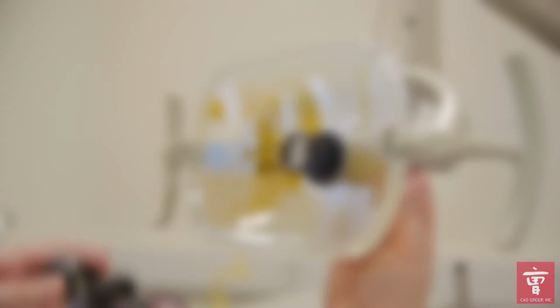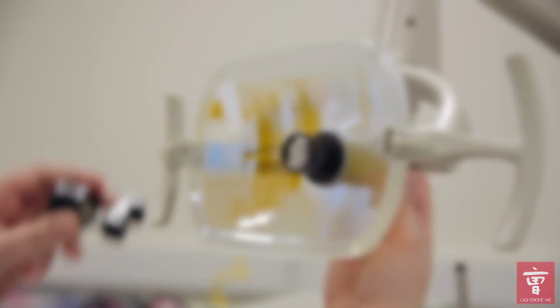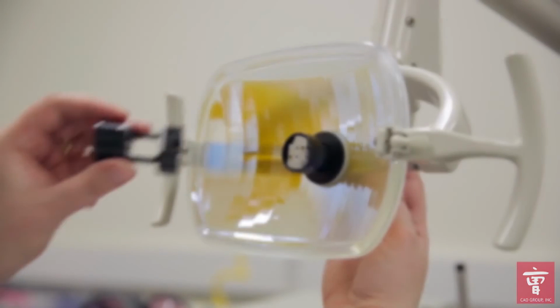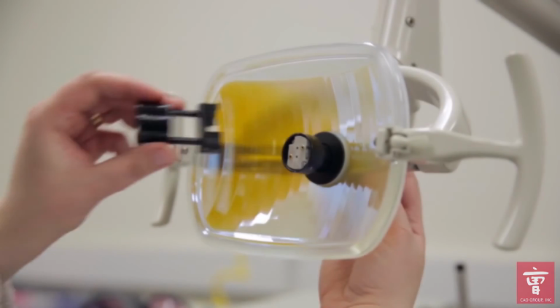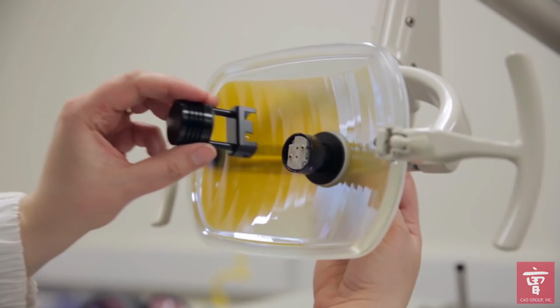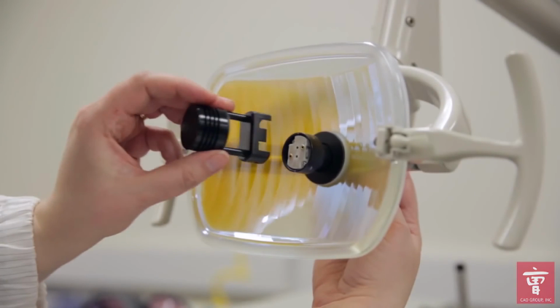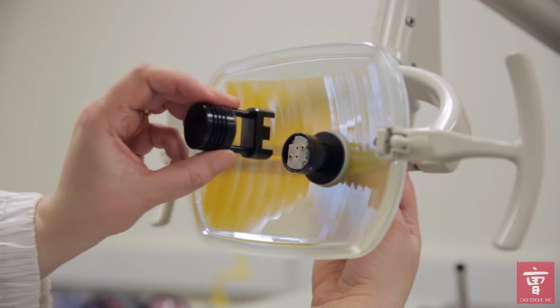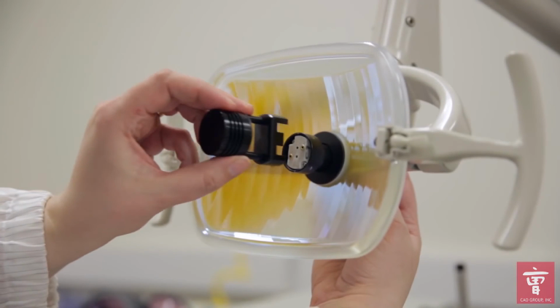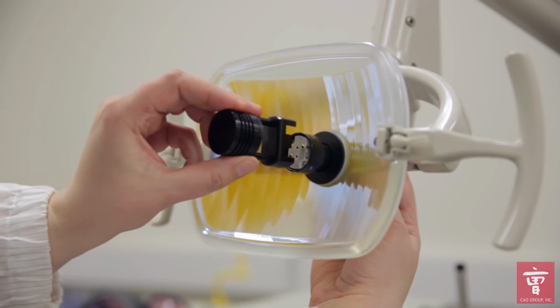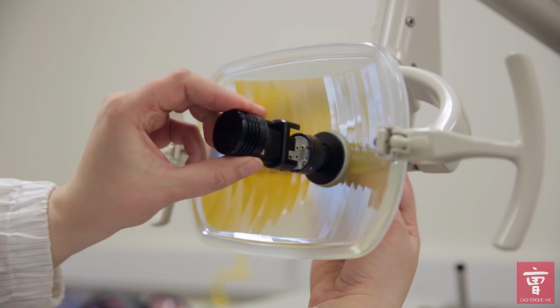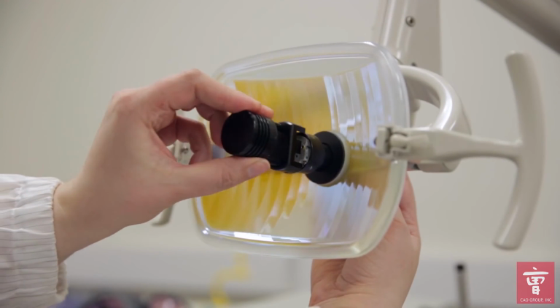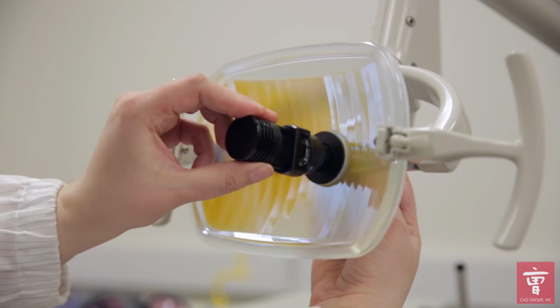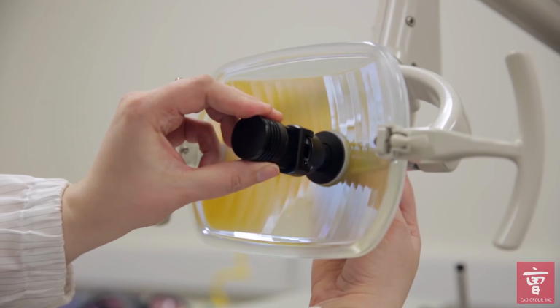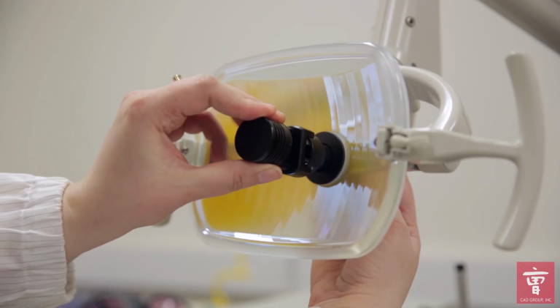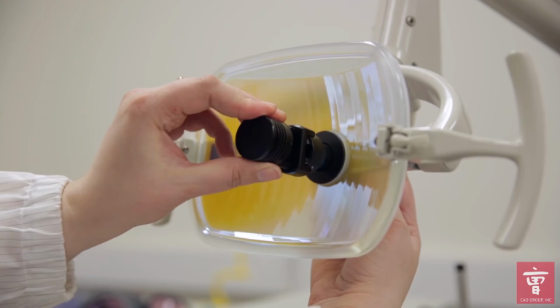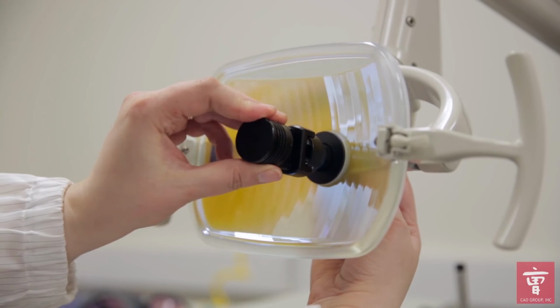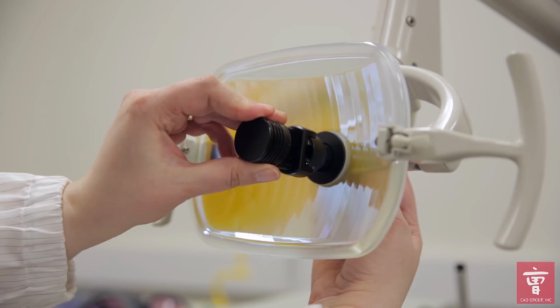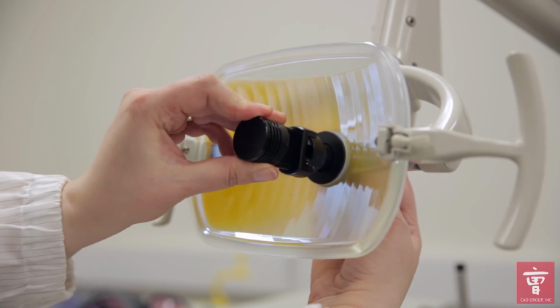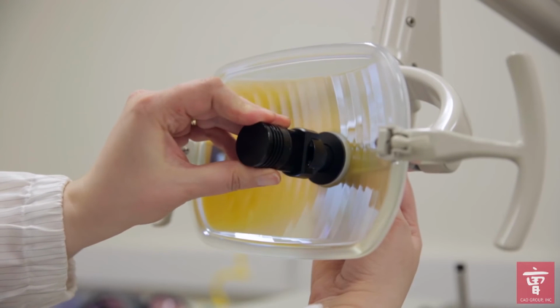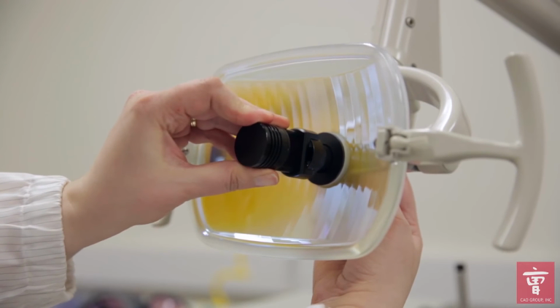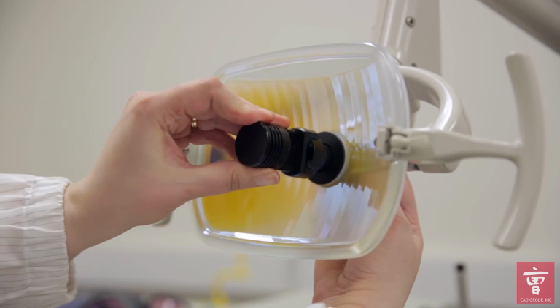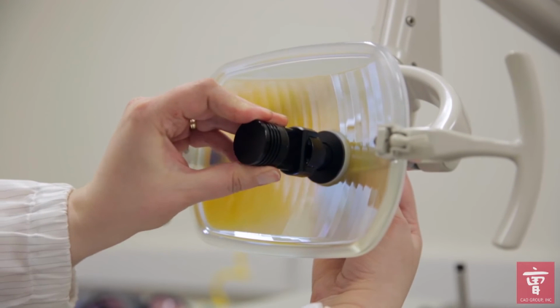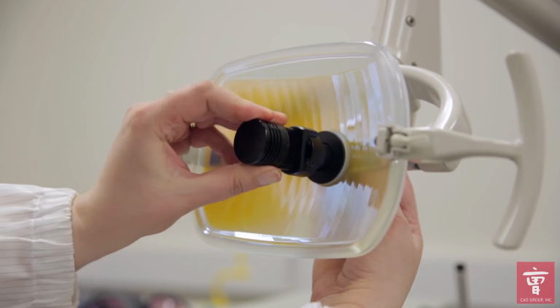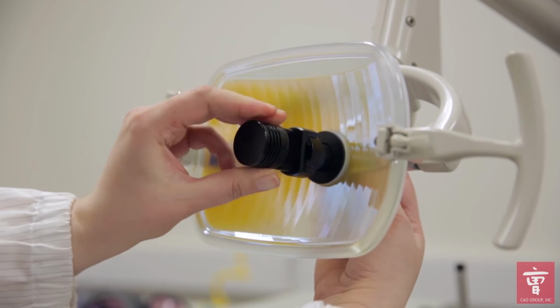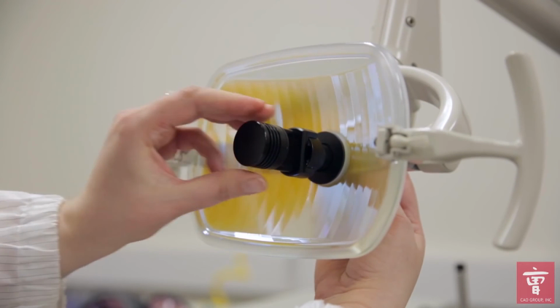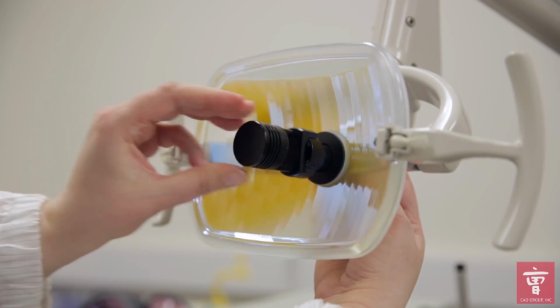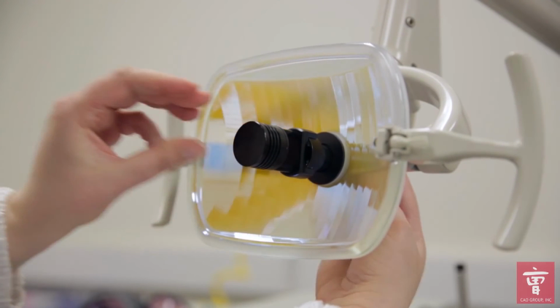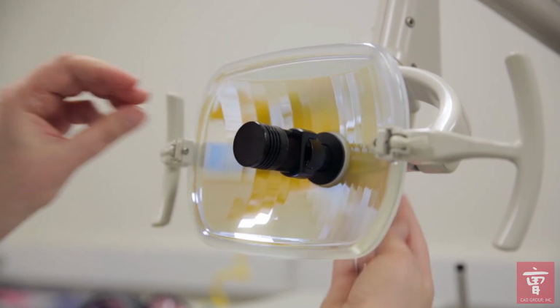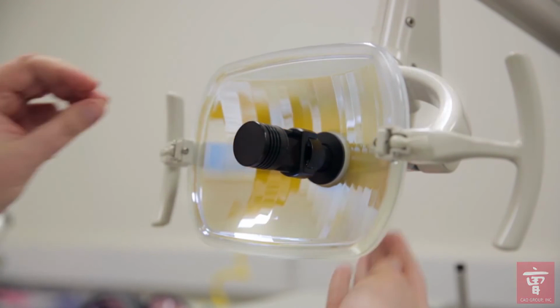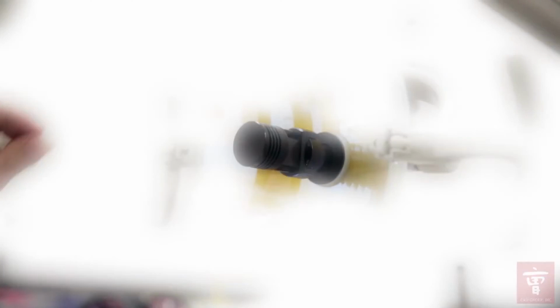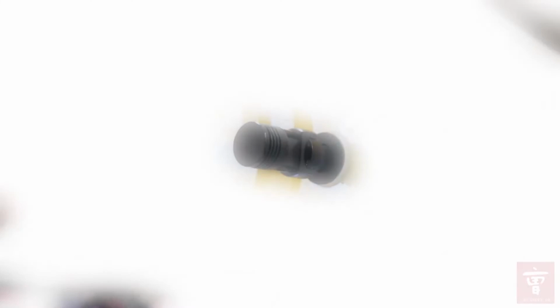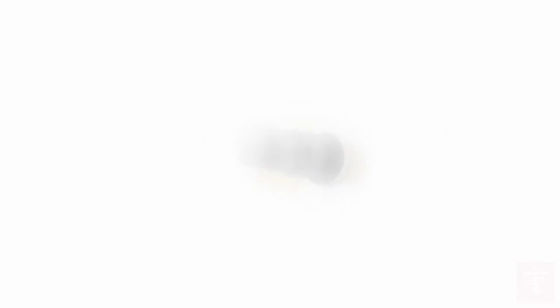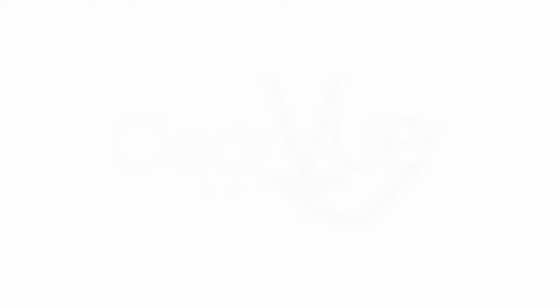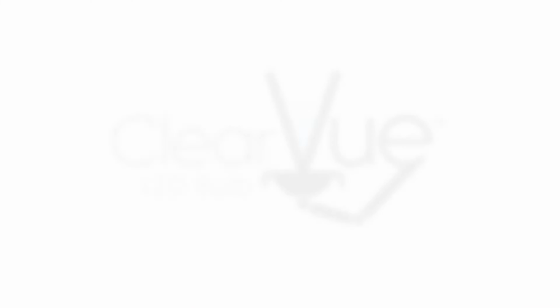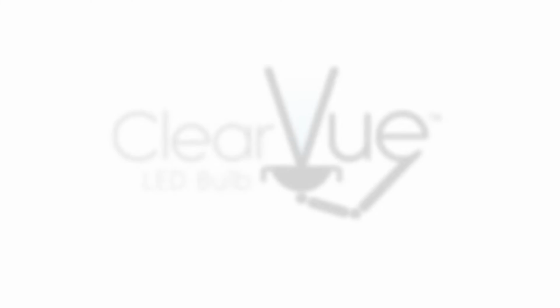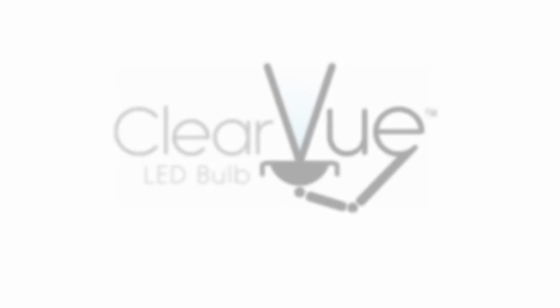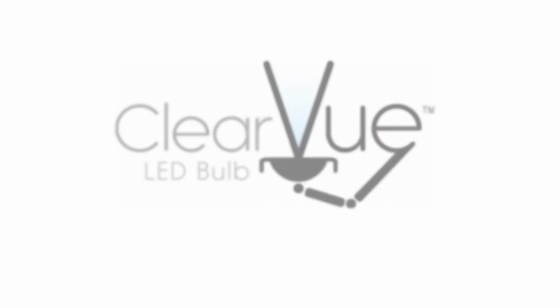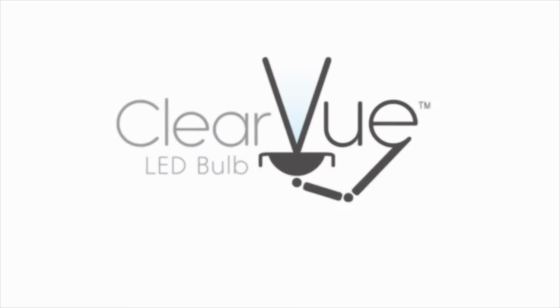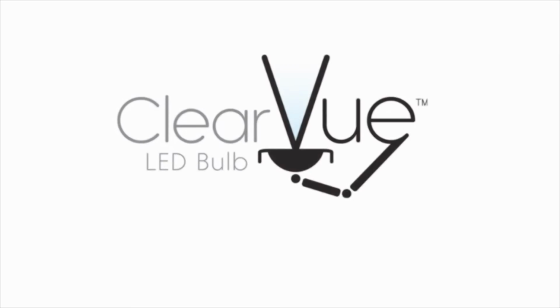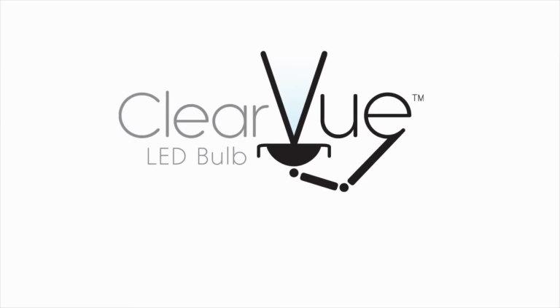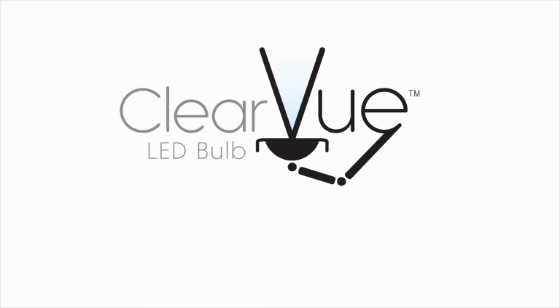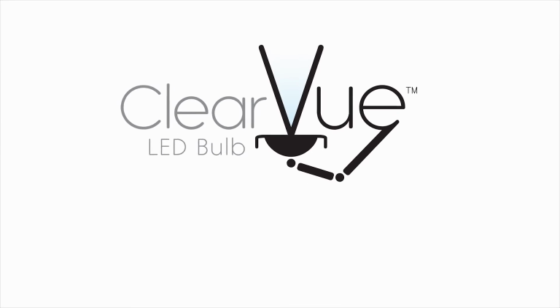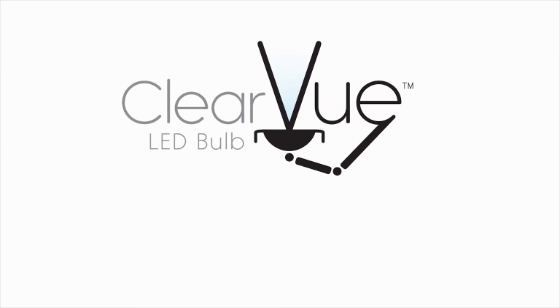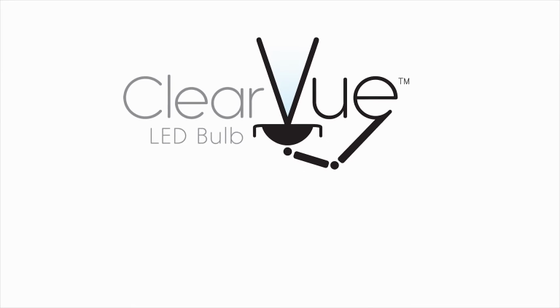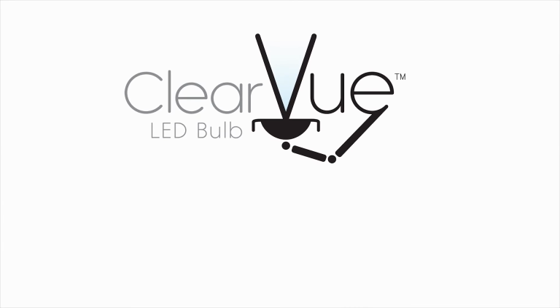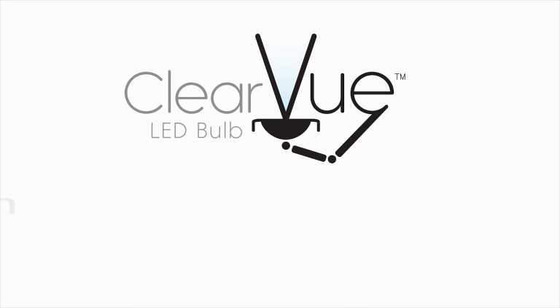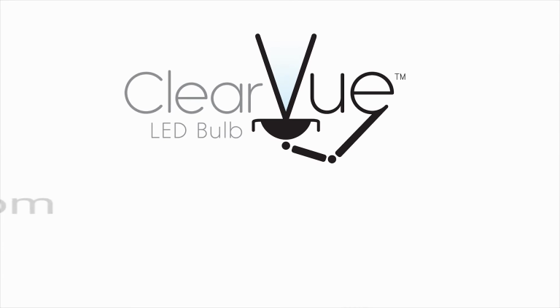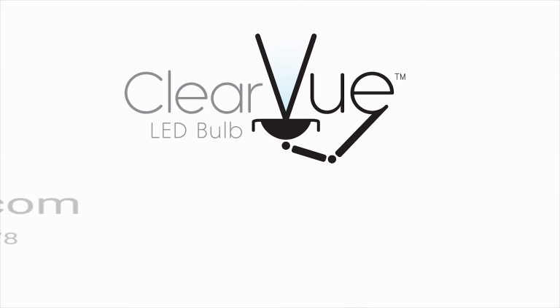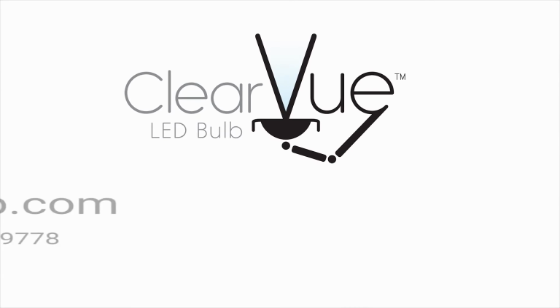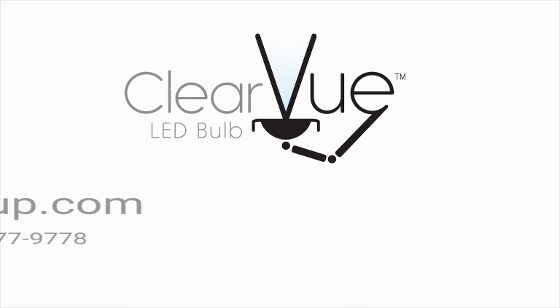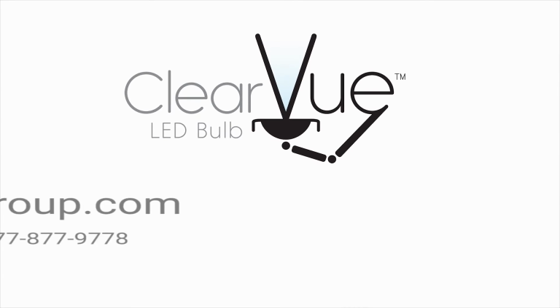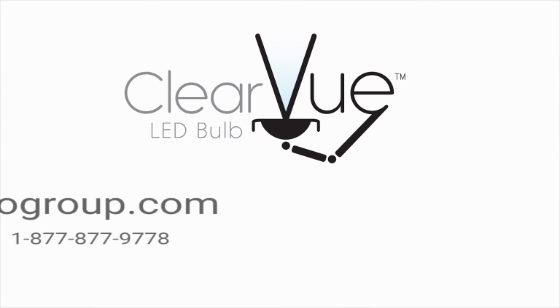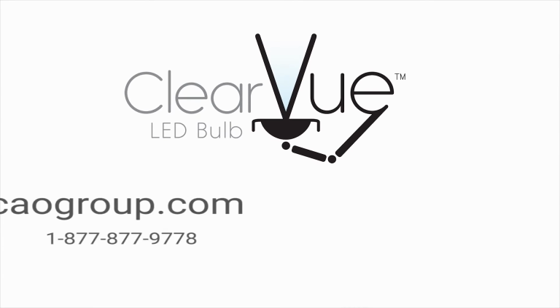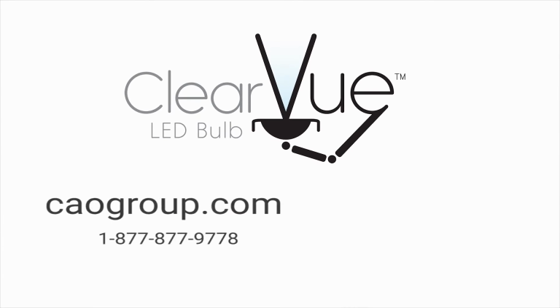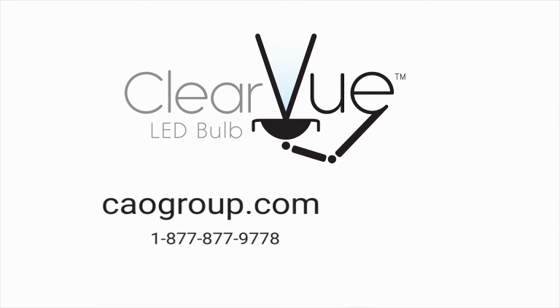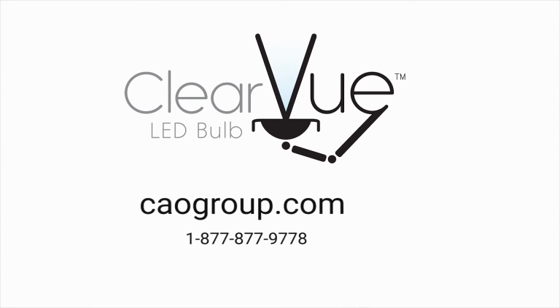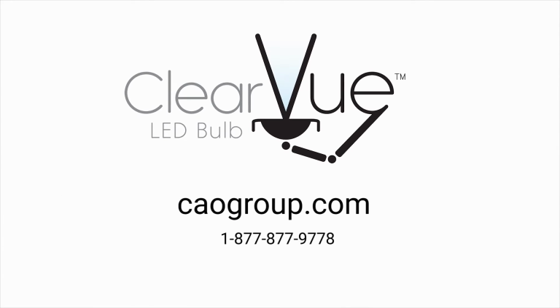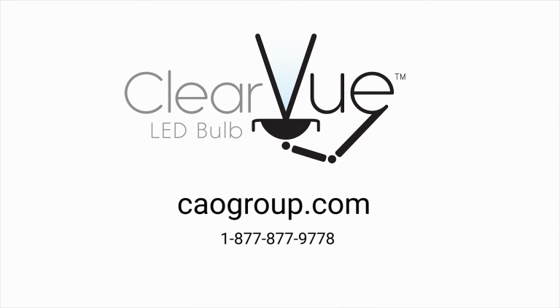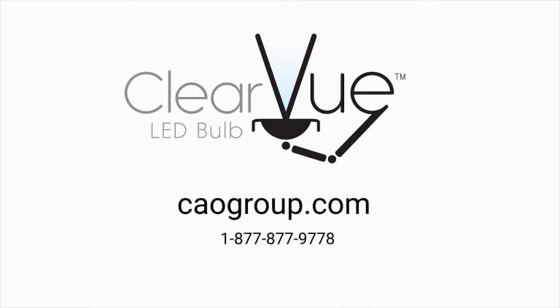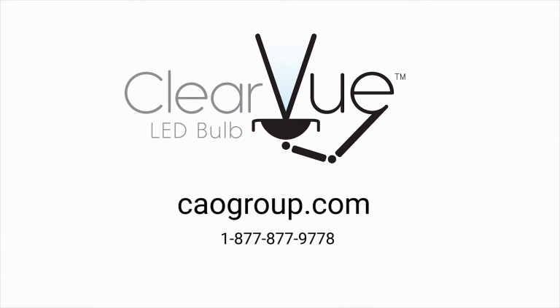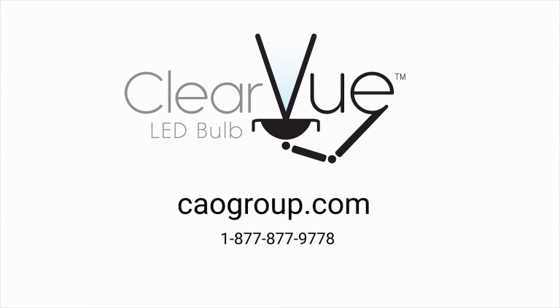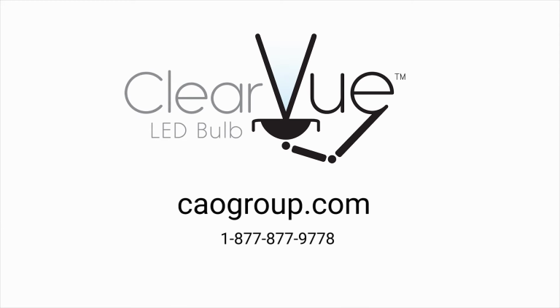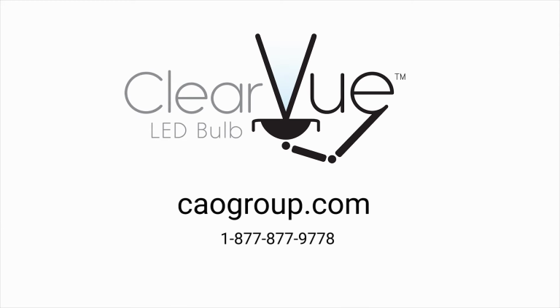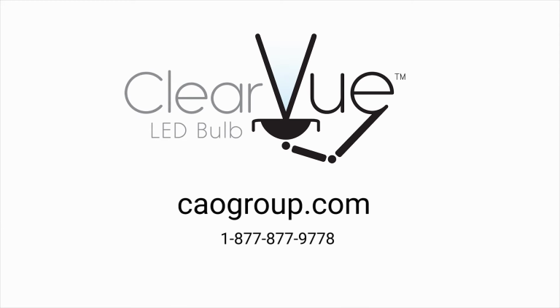We guarantee it will save you time and money. To order yours today, visit caogroup.com.